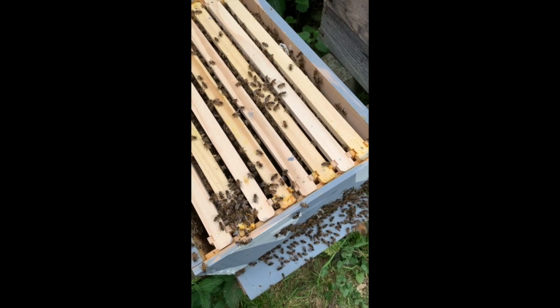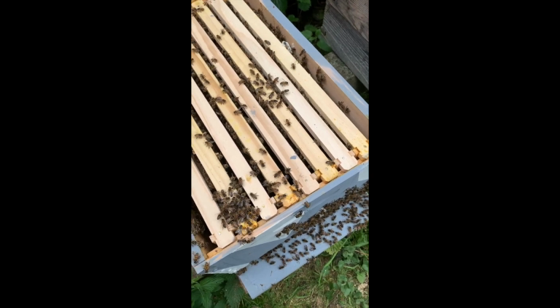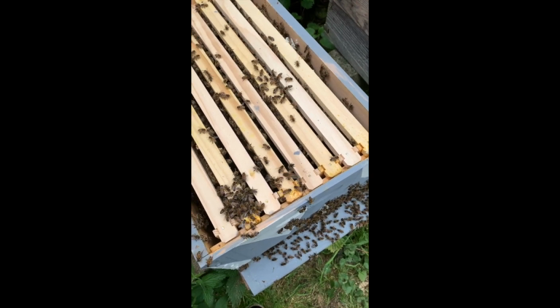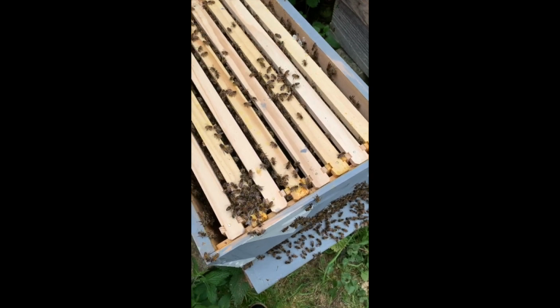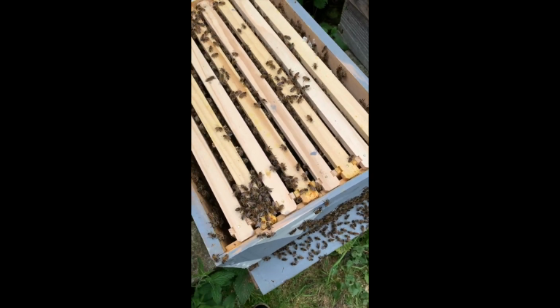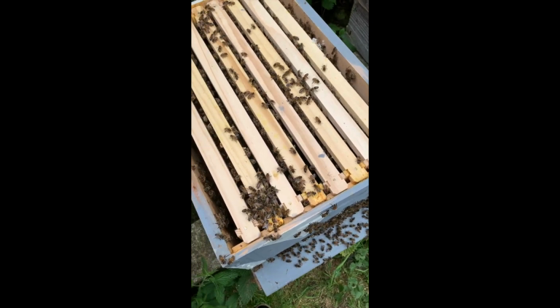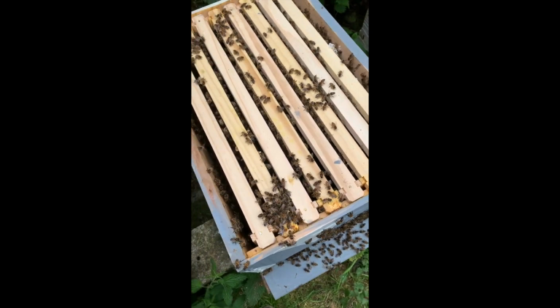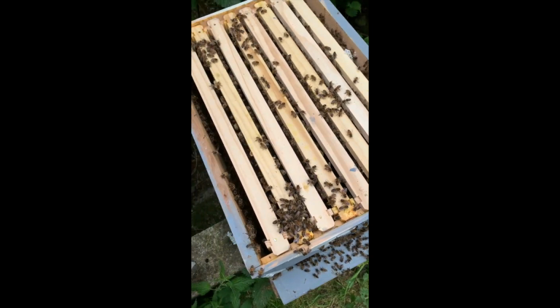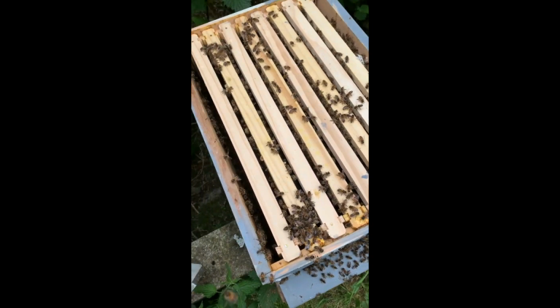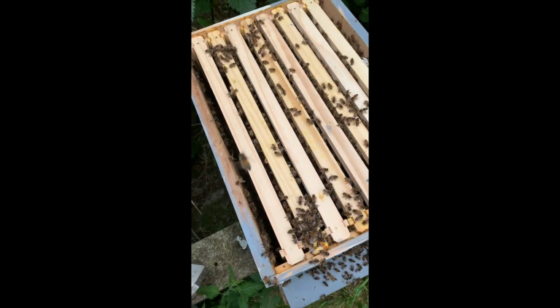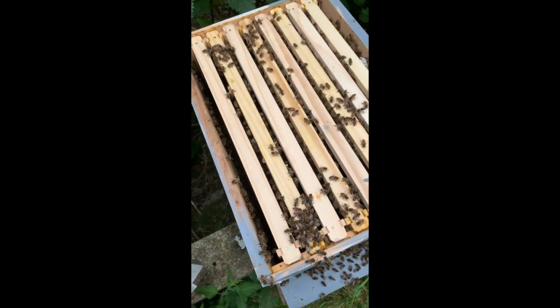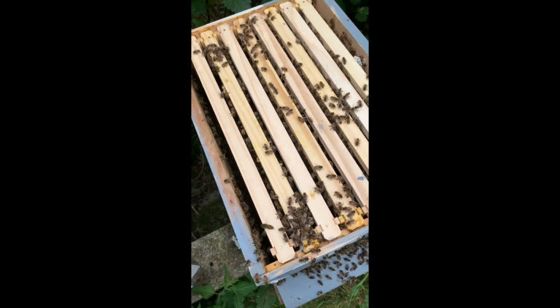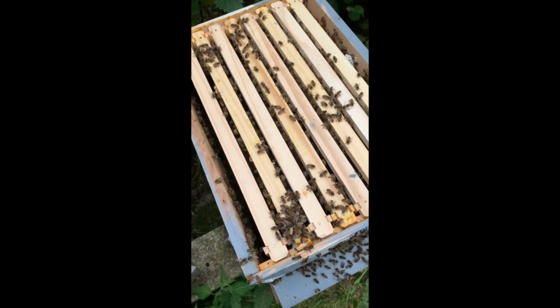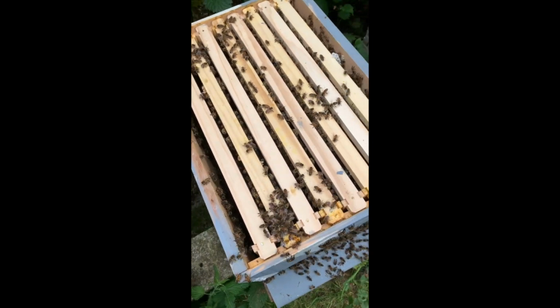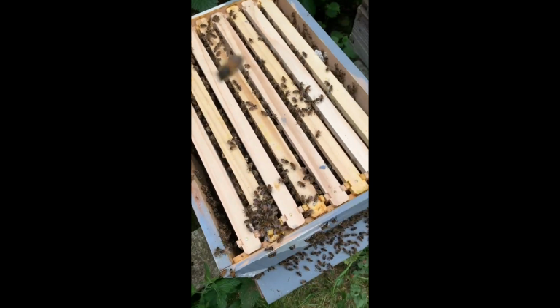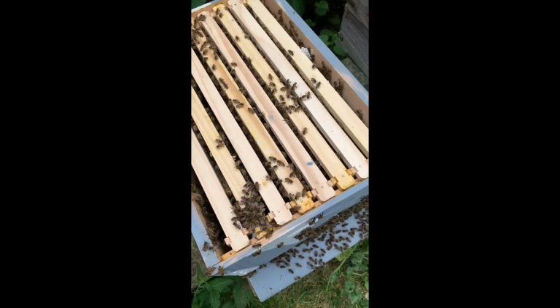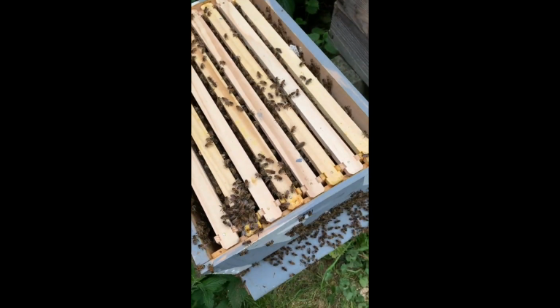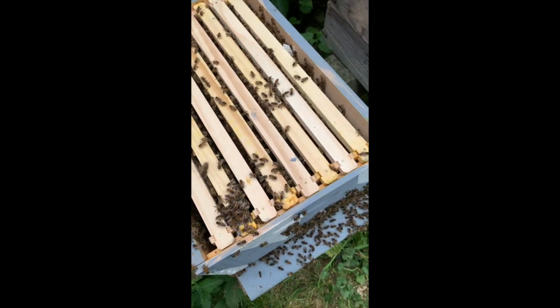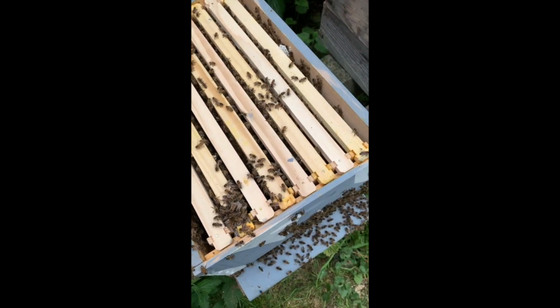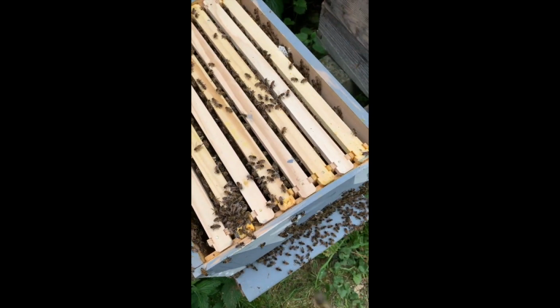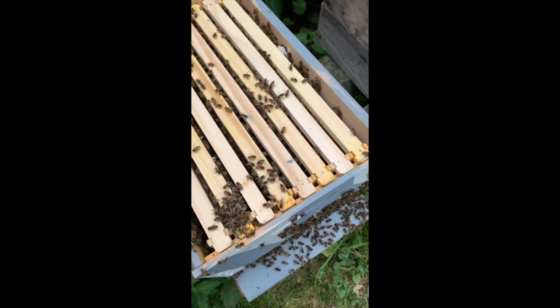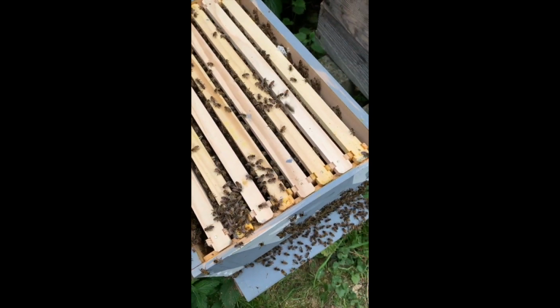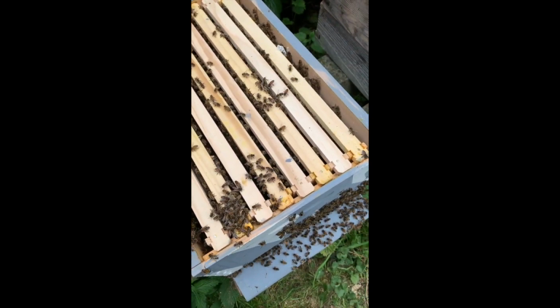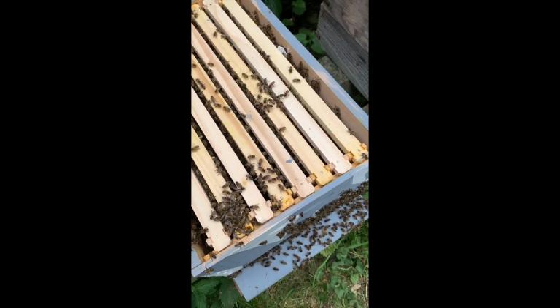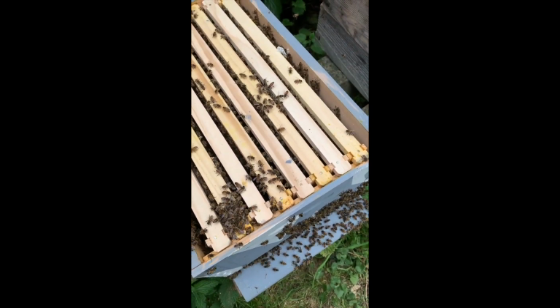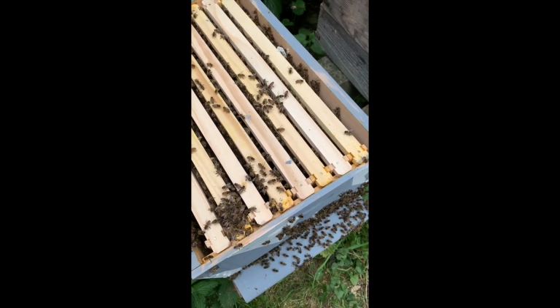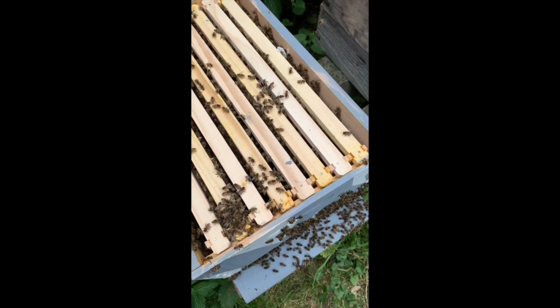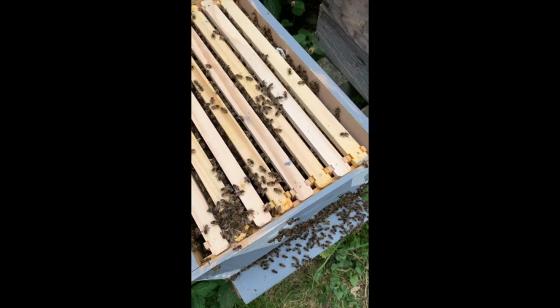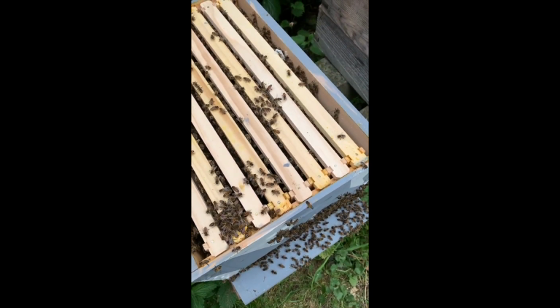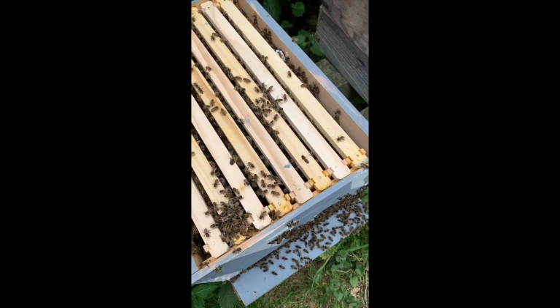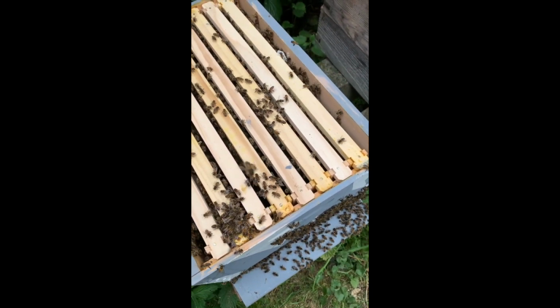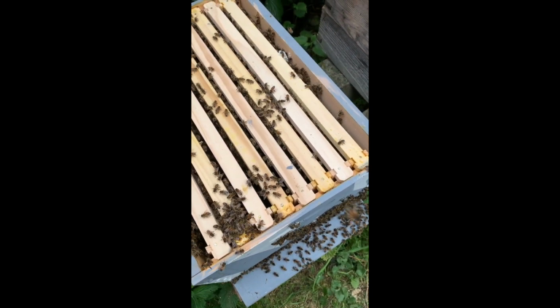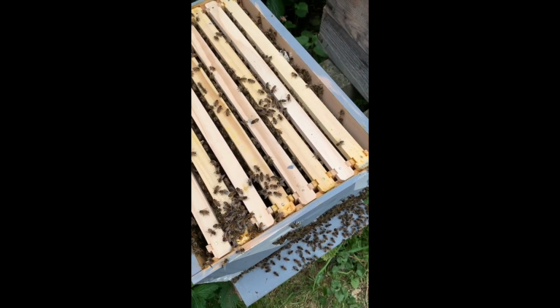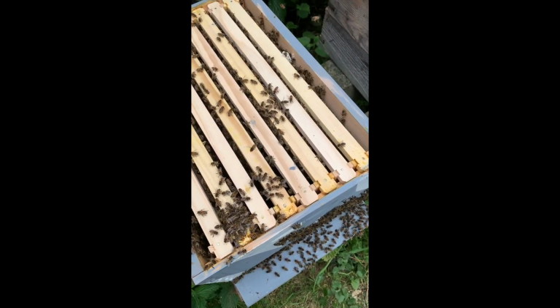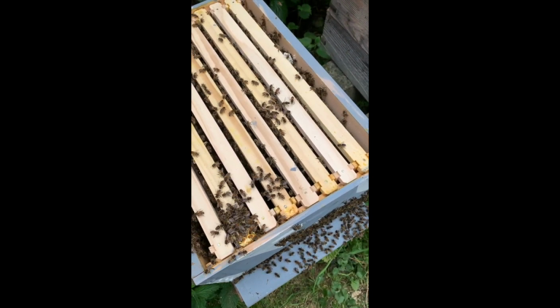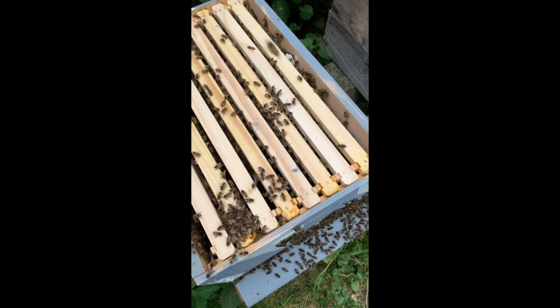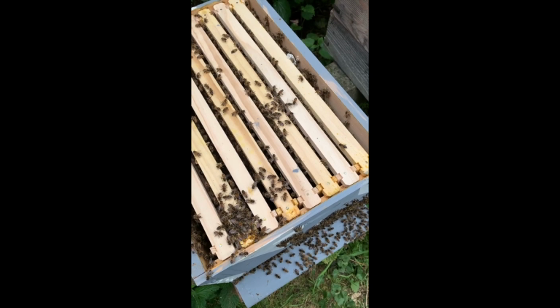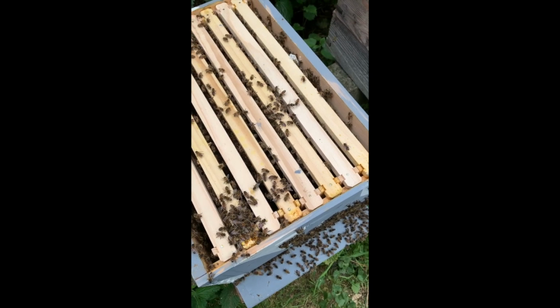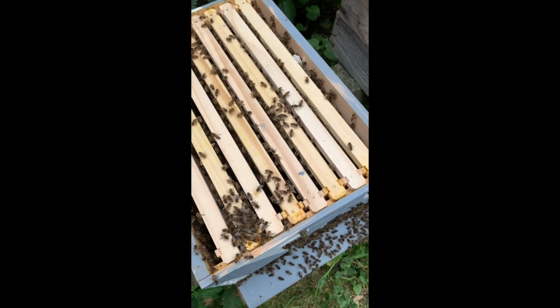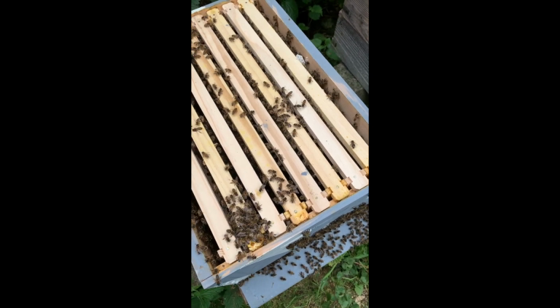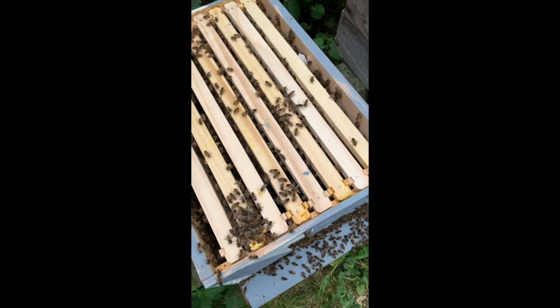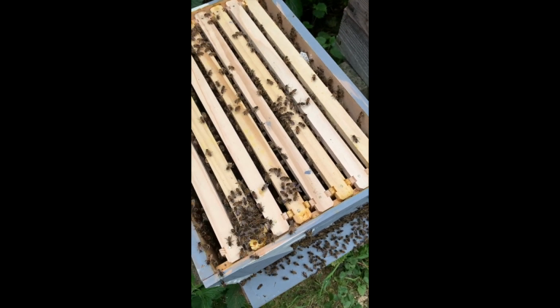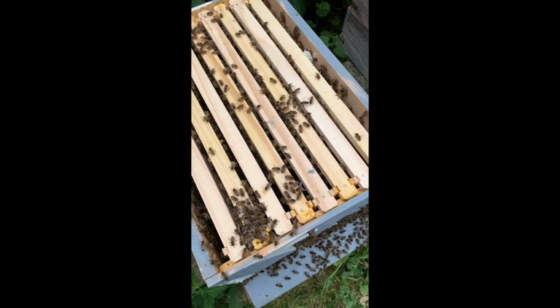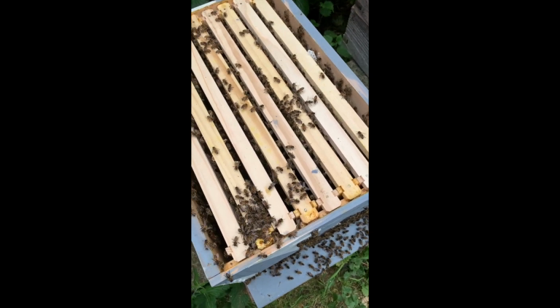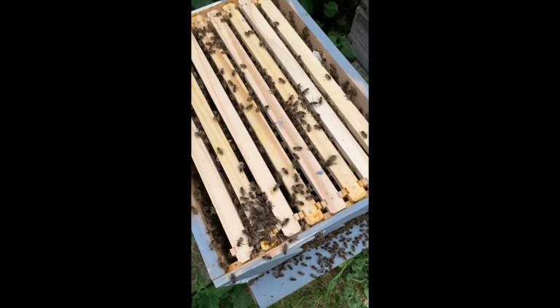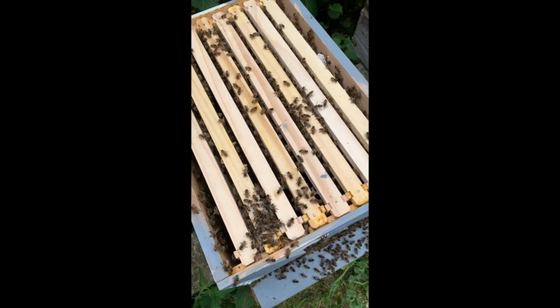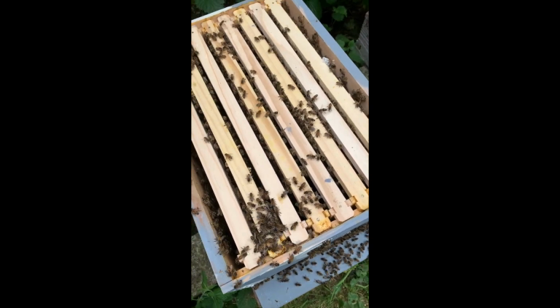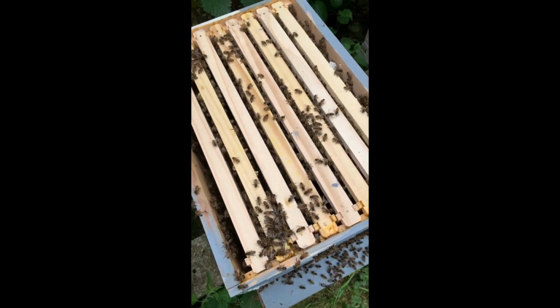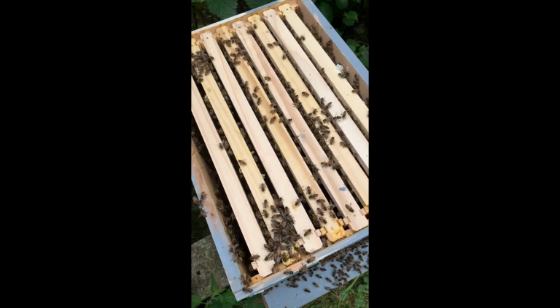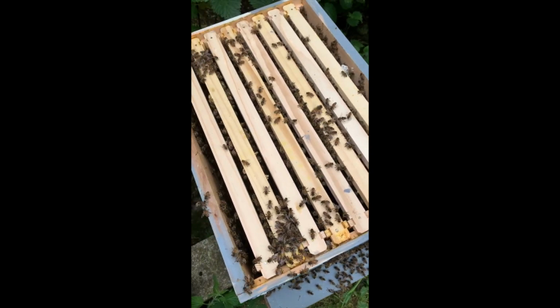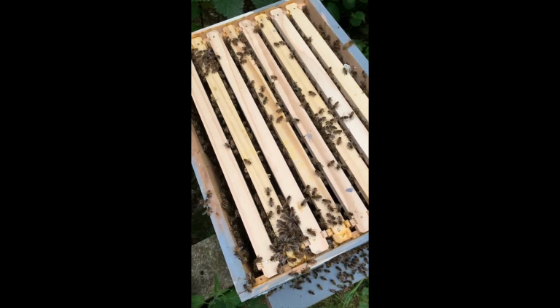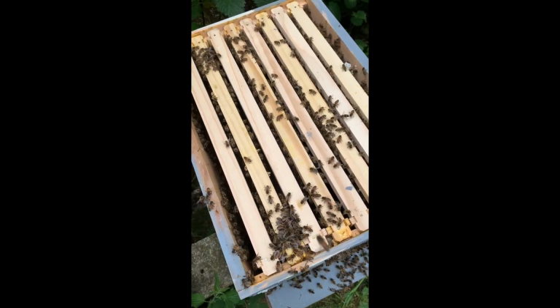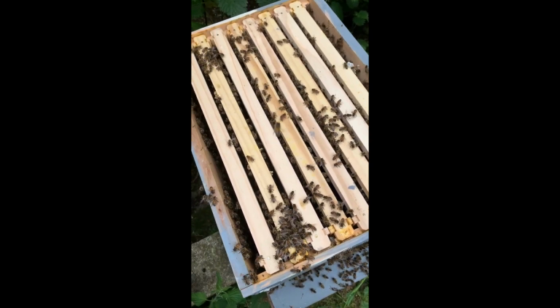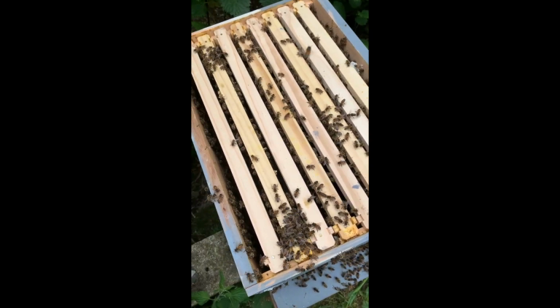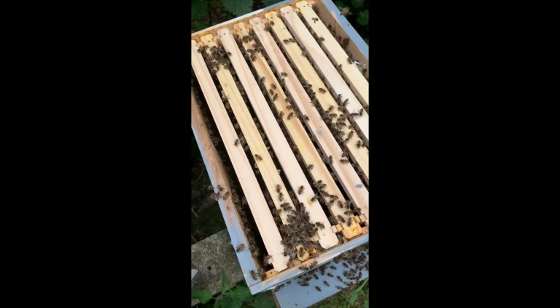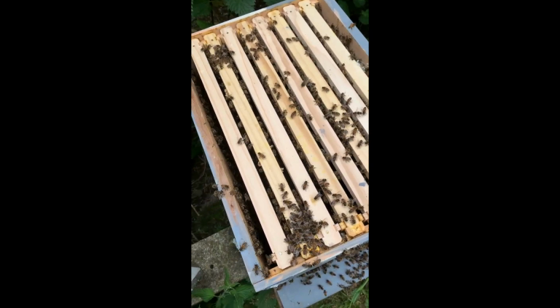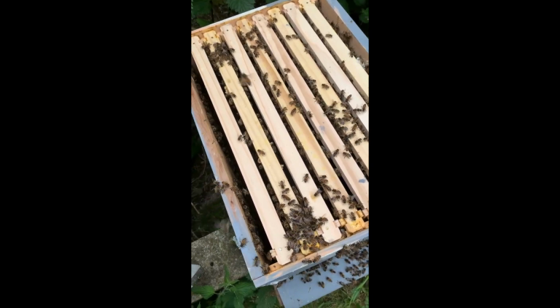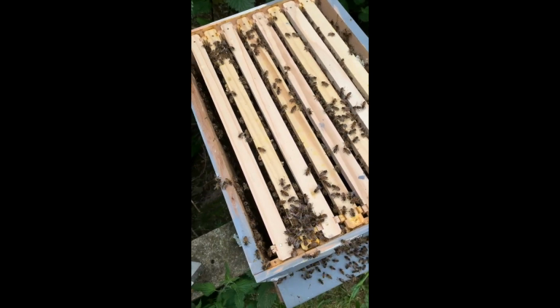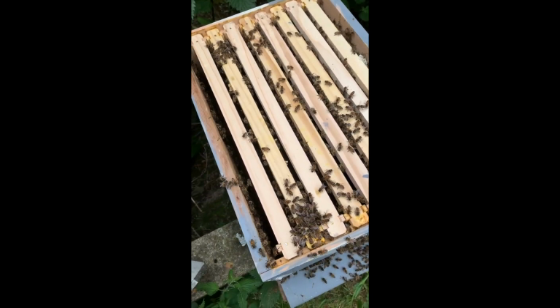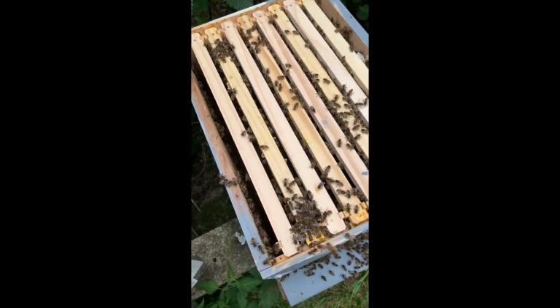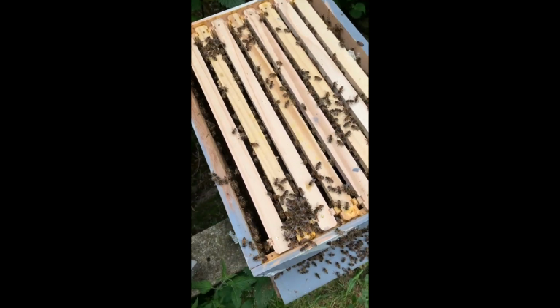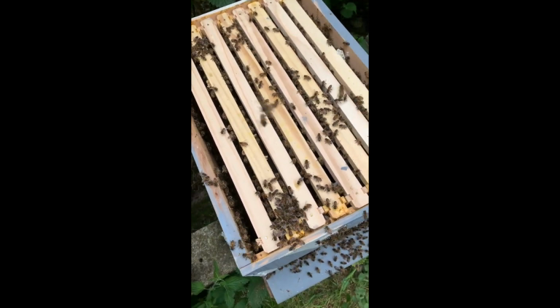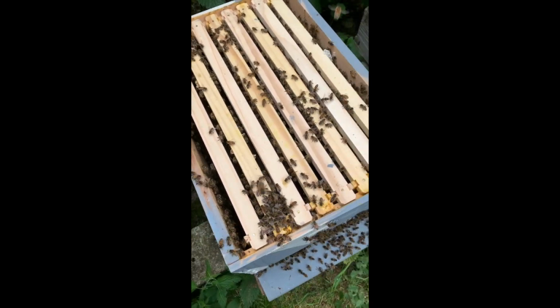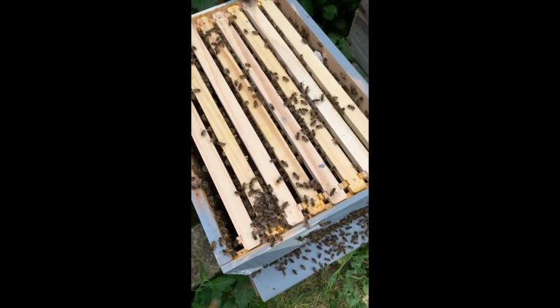They've got quite a lot of food in there. I might give them a bit of food later on, but first of all I just want them to settle down.